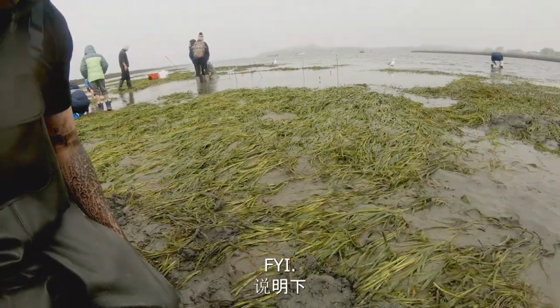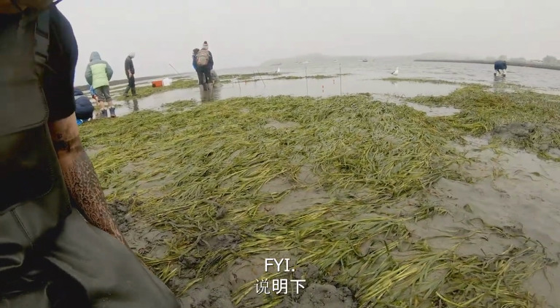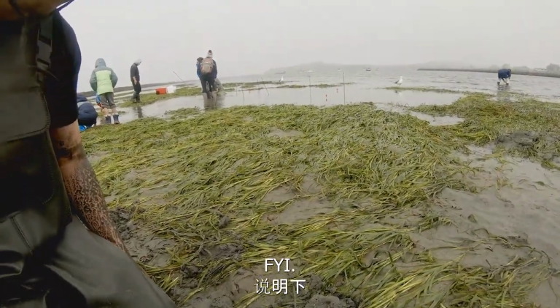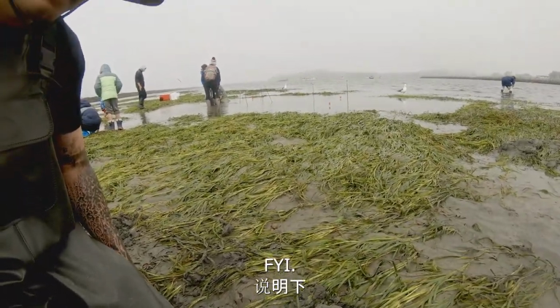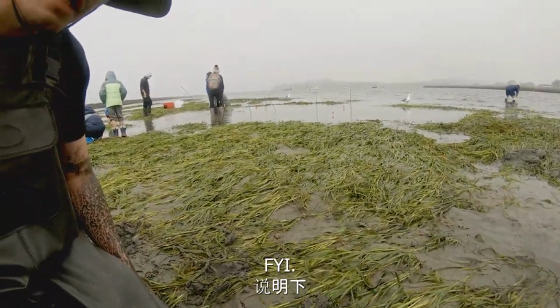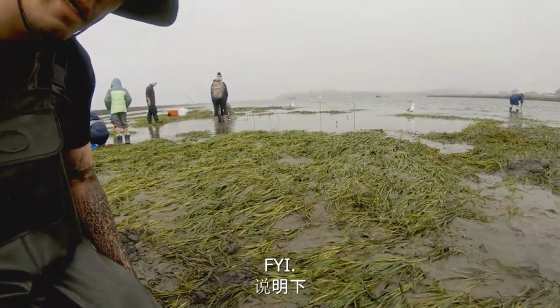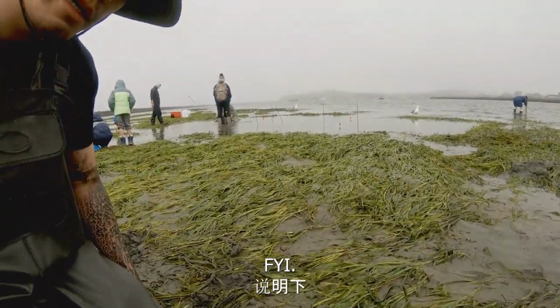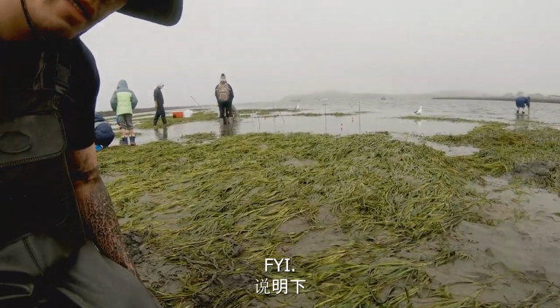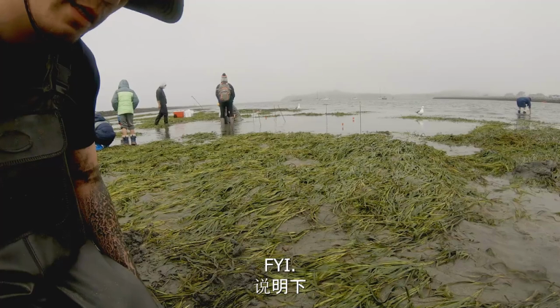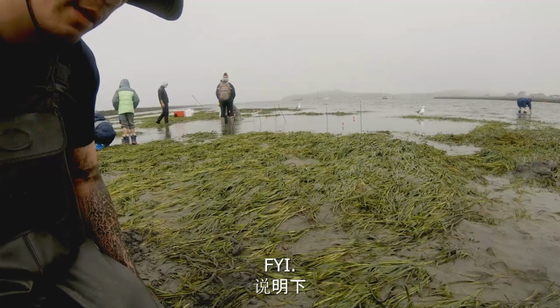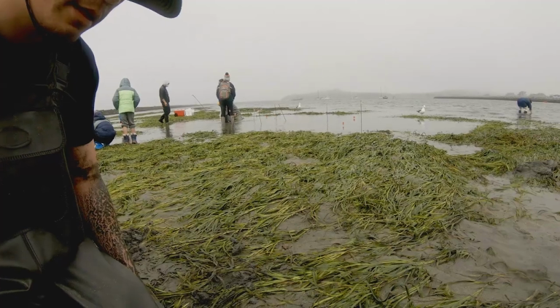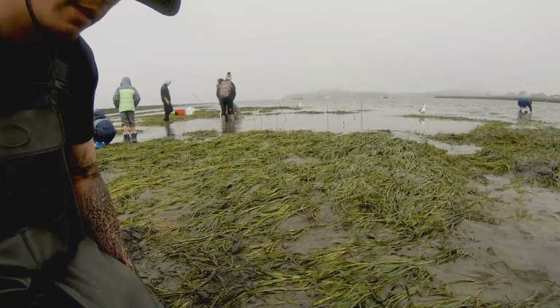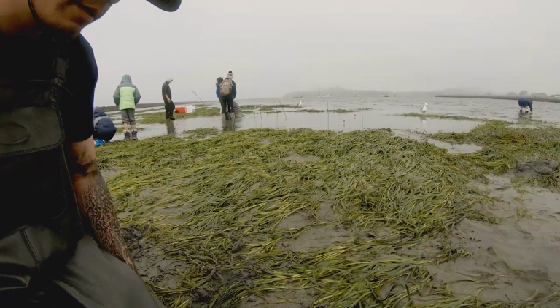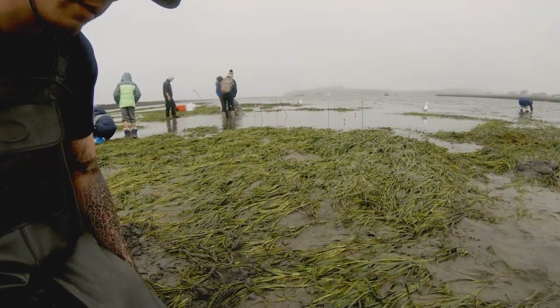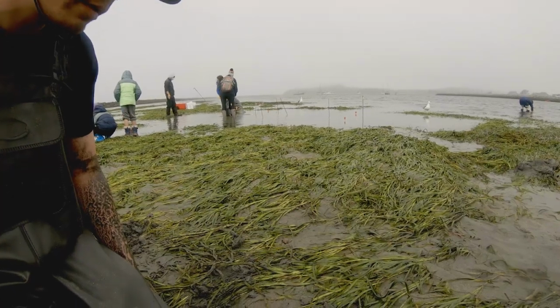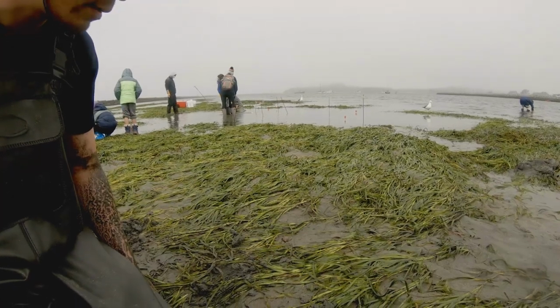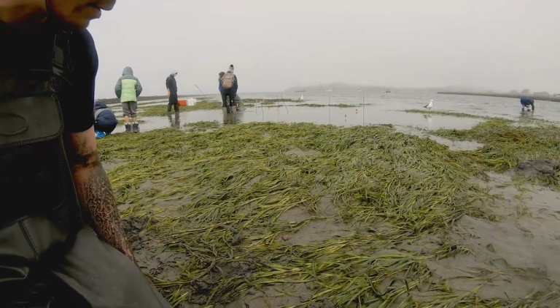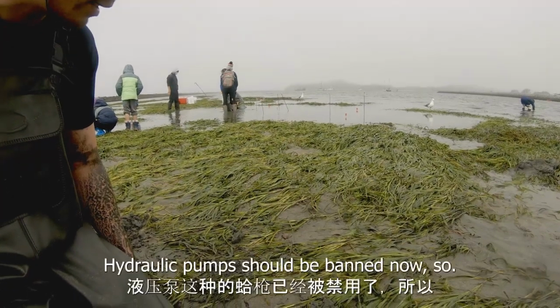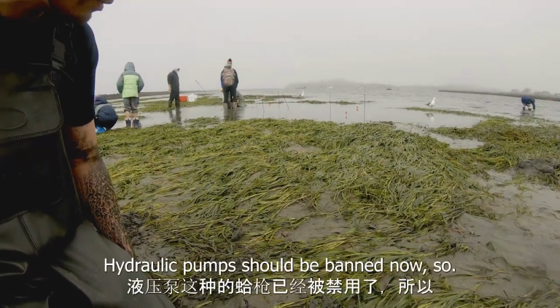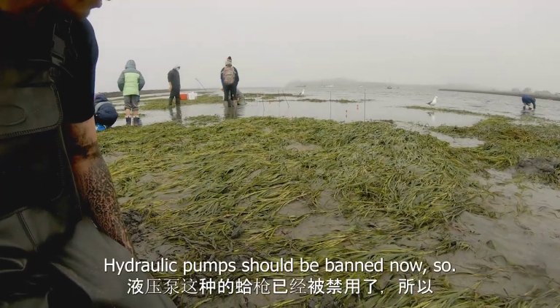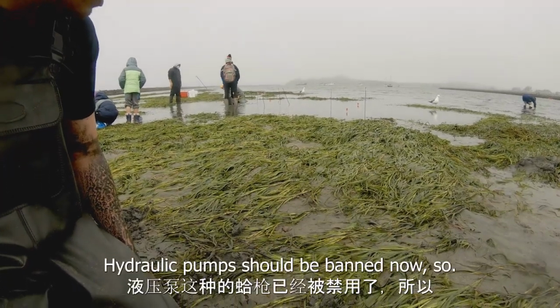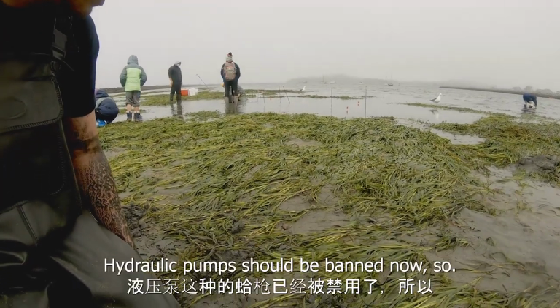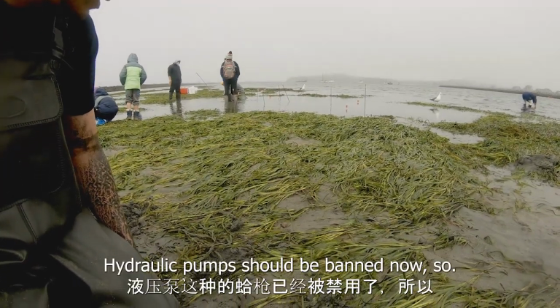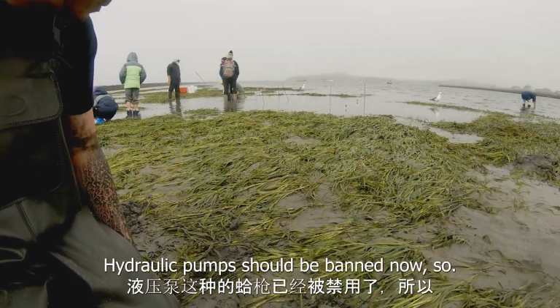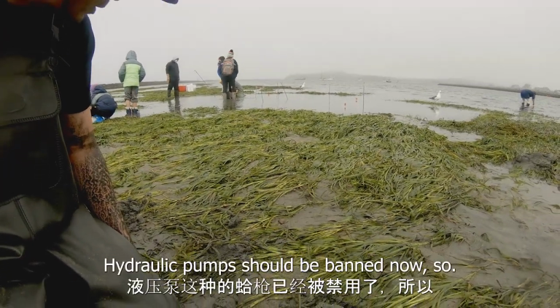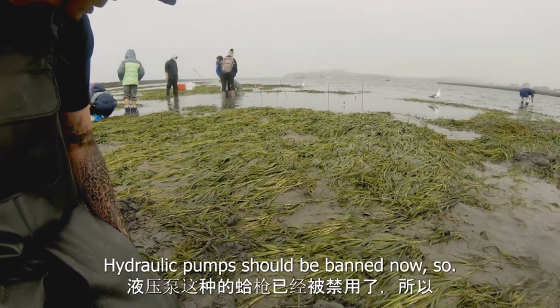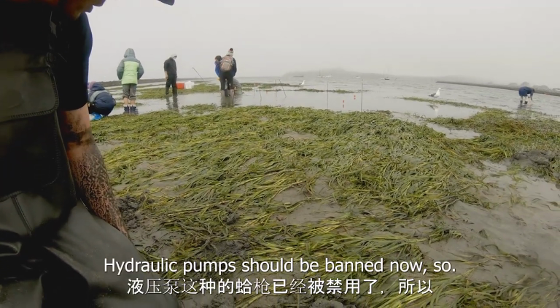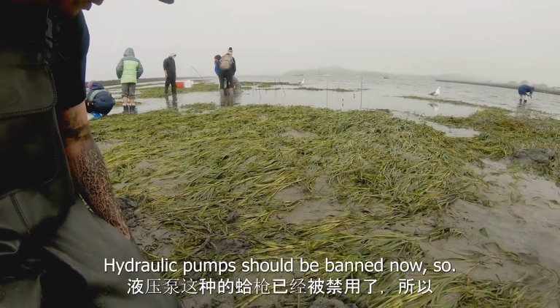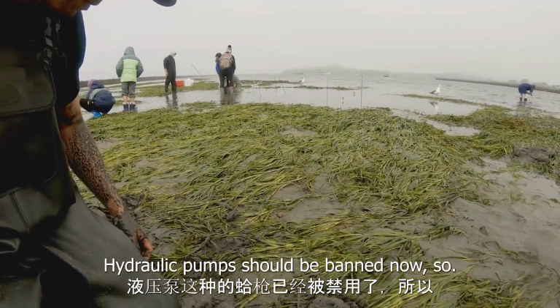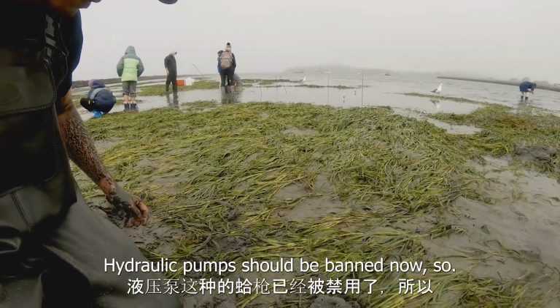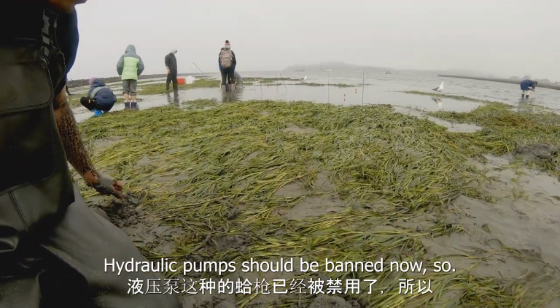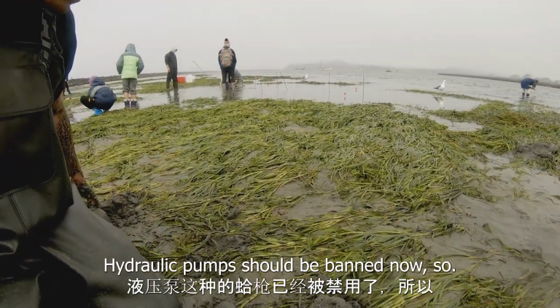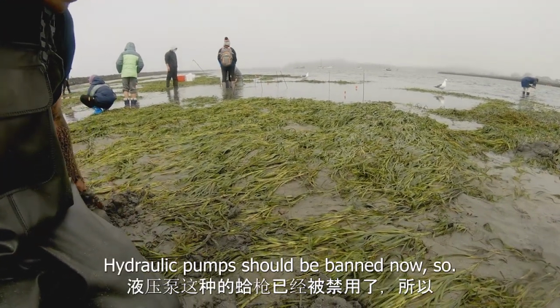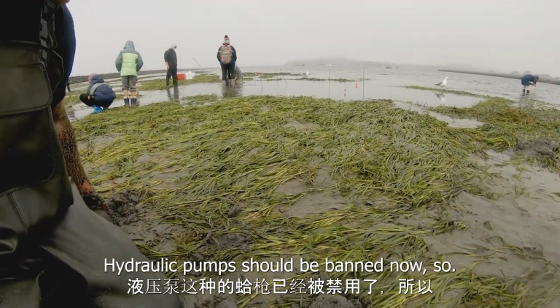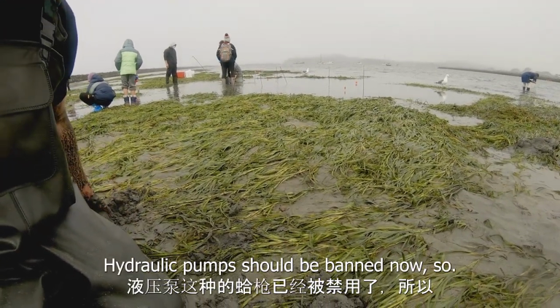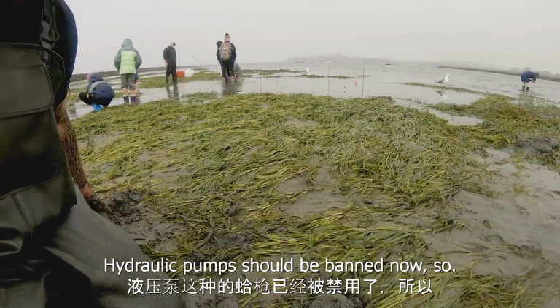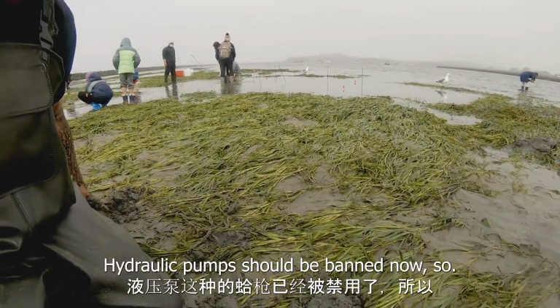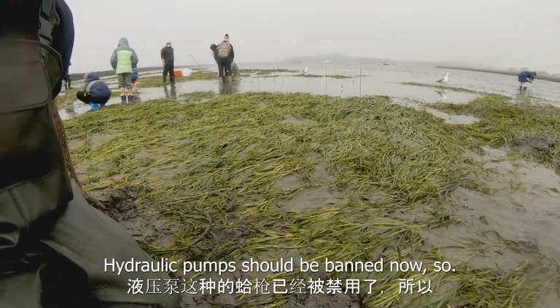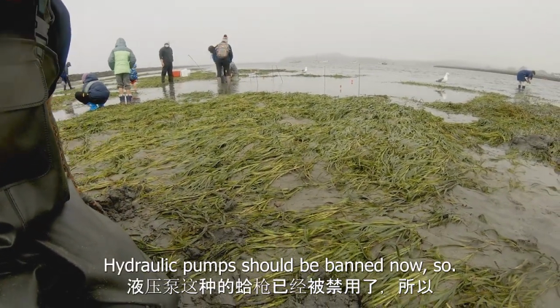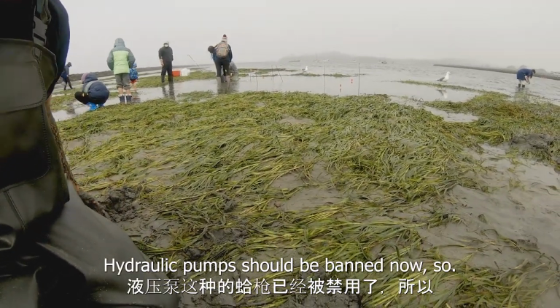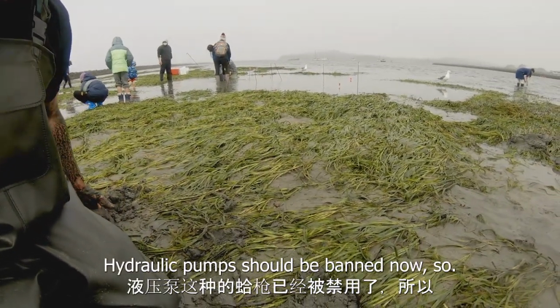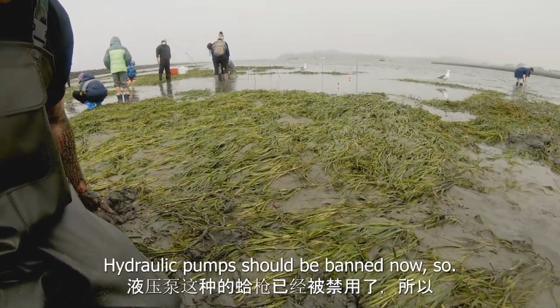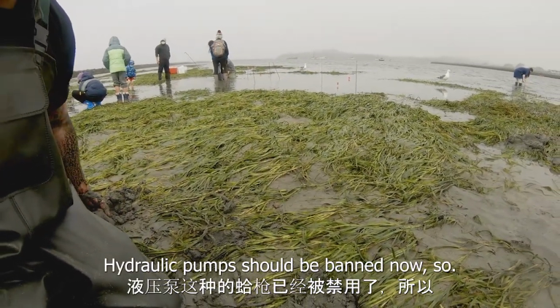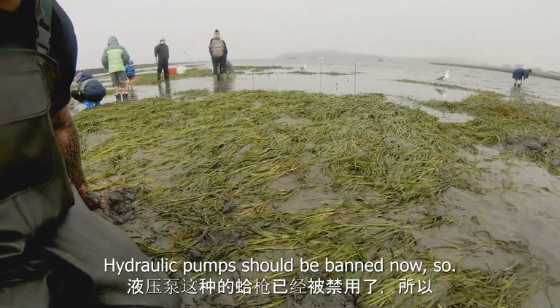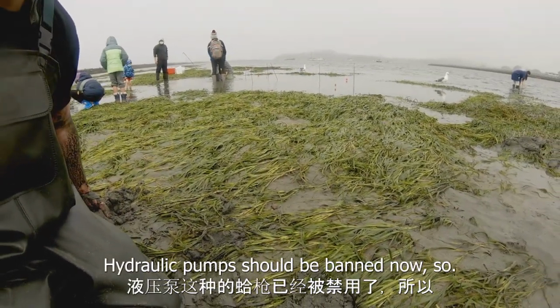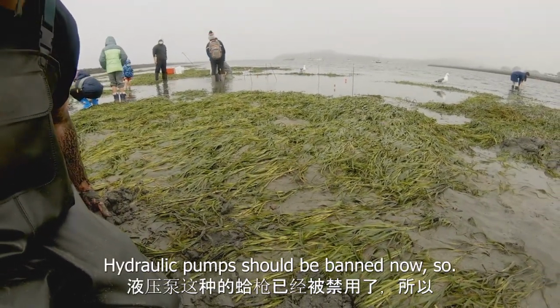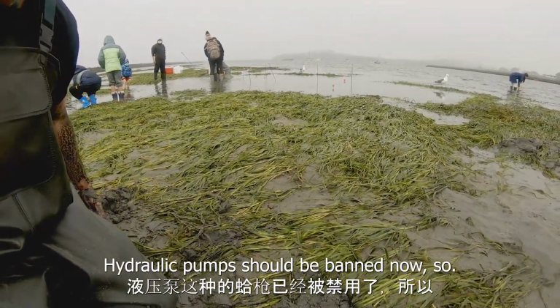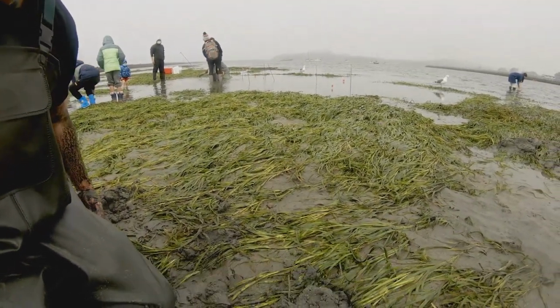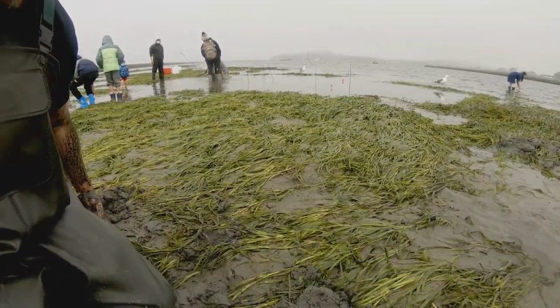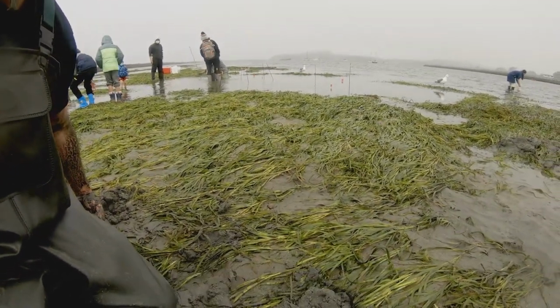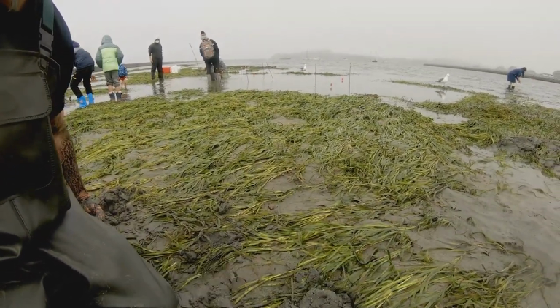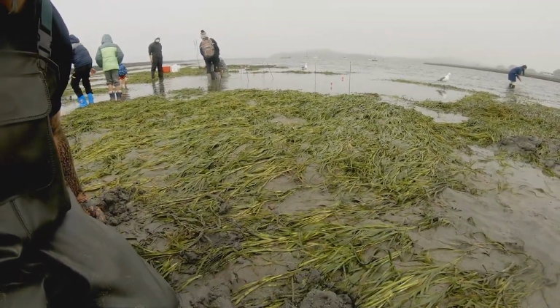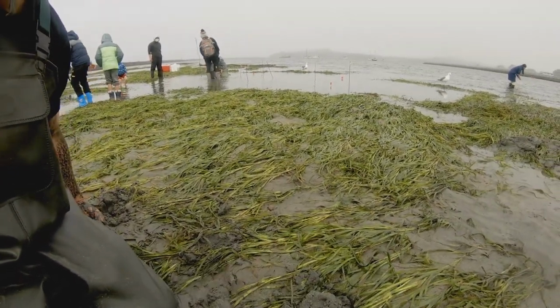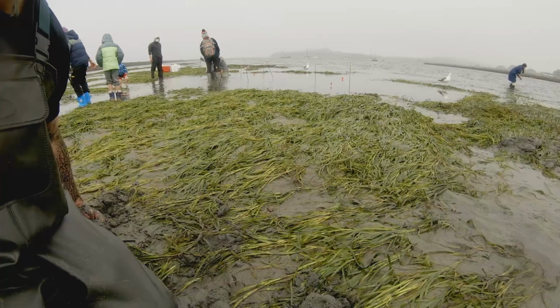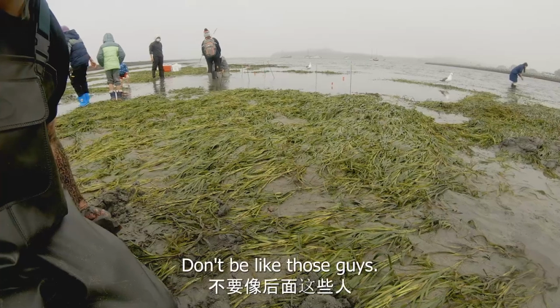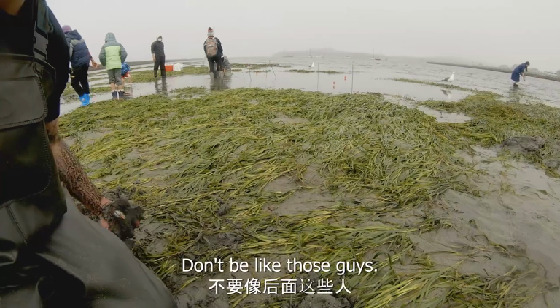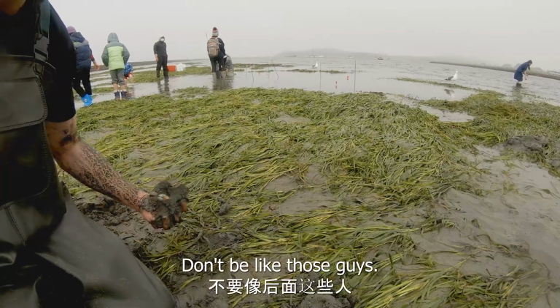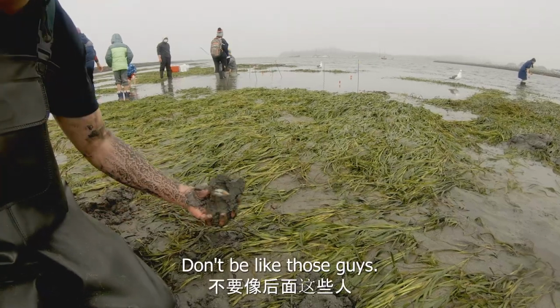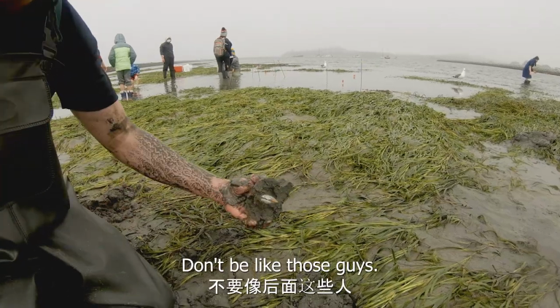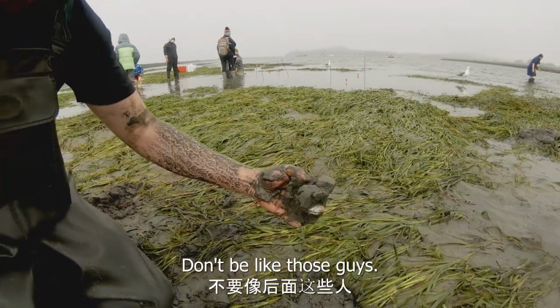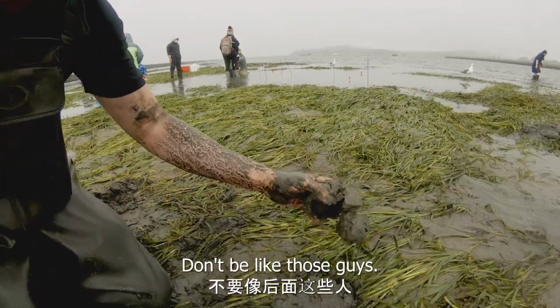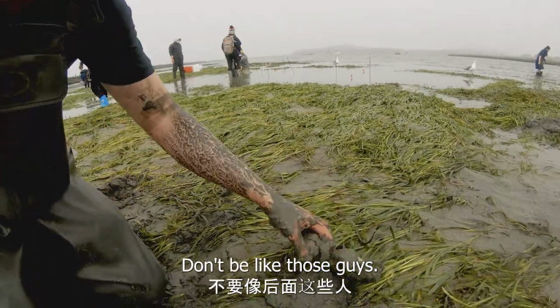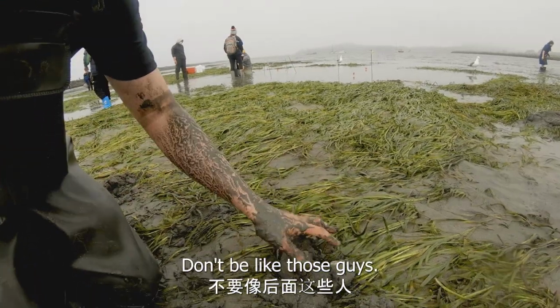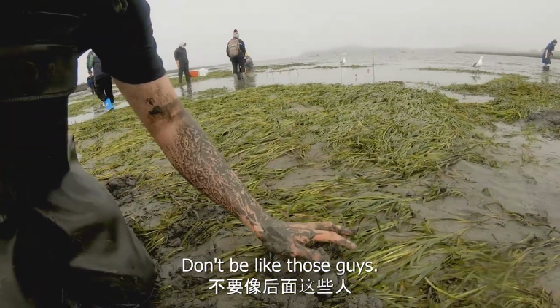FYI, hydraulic pumps should be banned now, so don't be like those guys who use them.